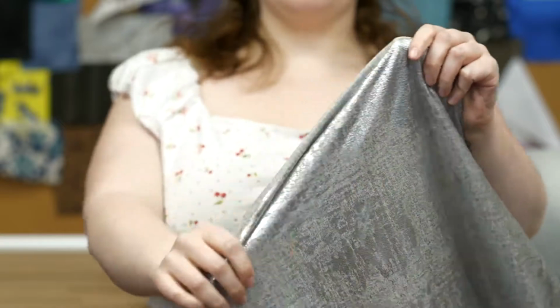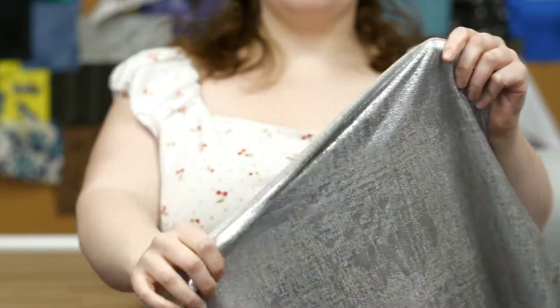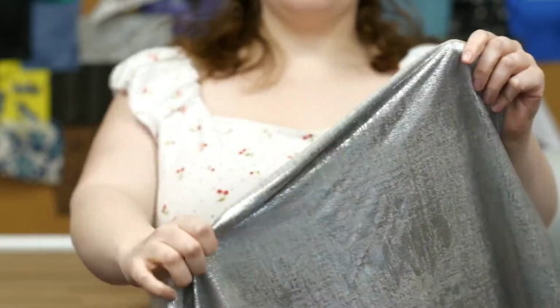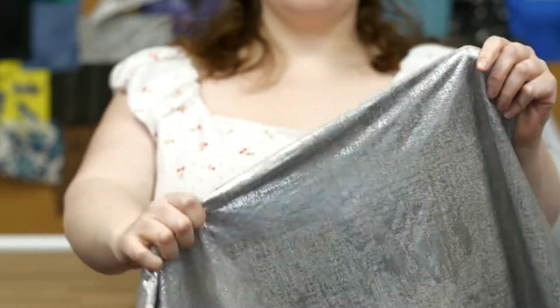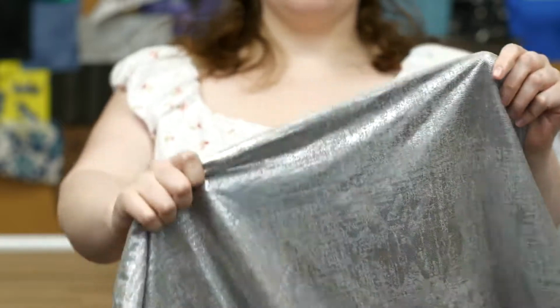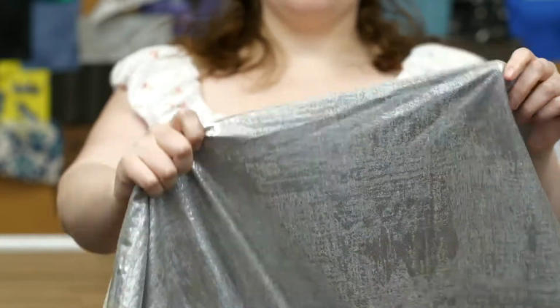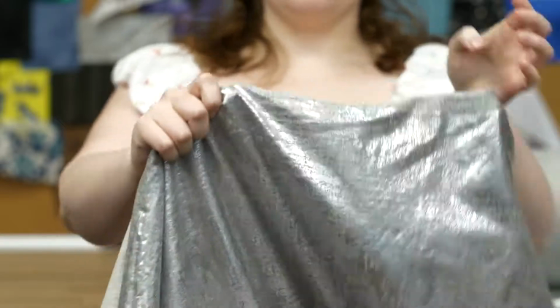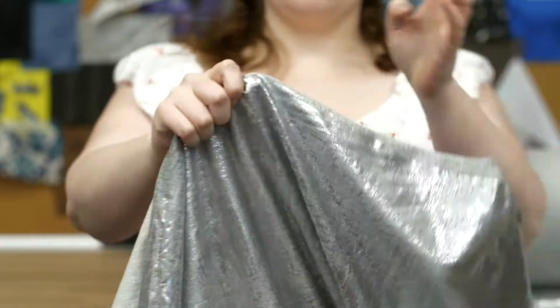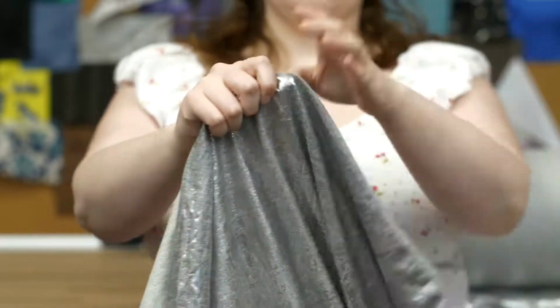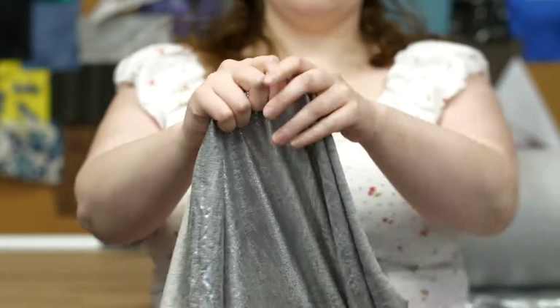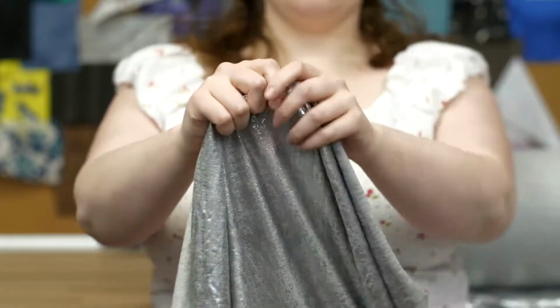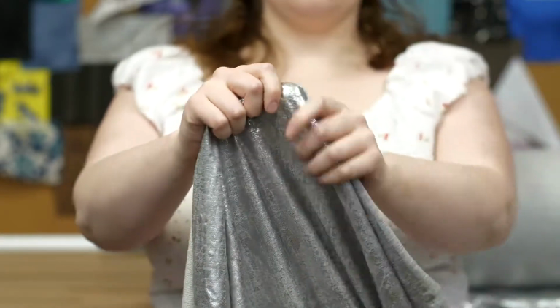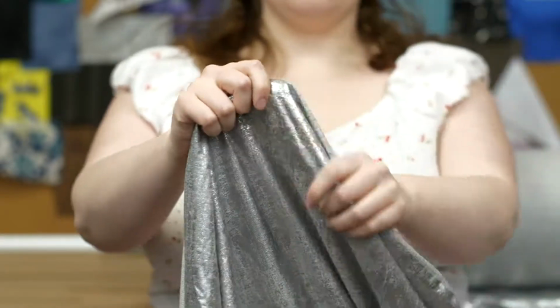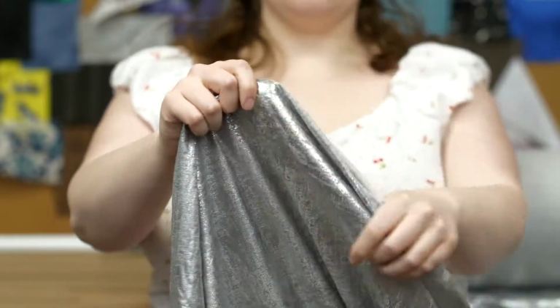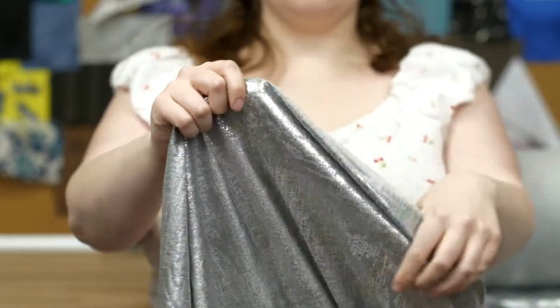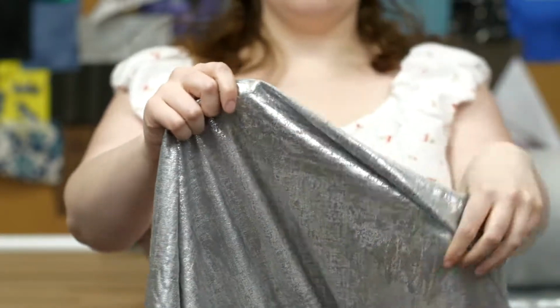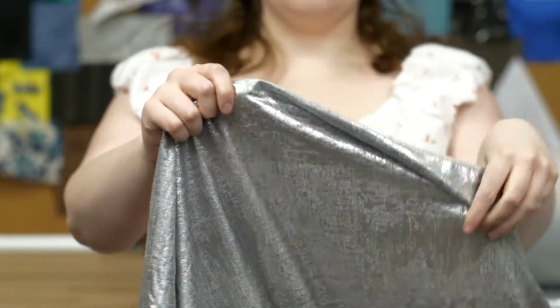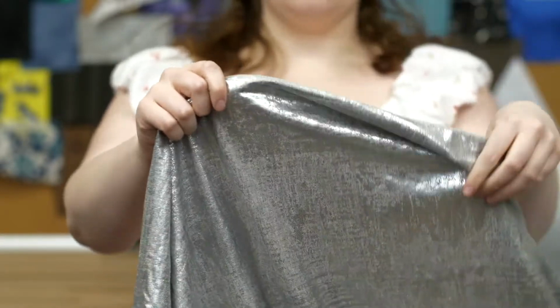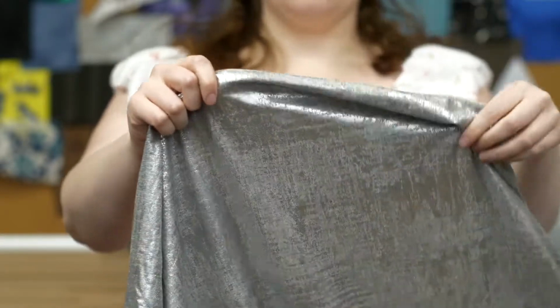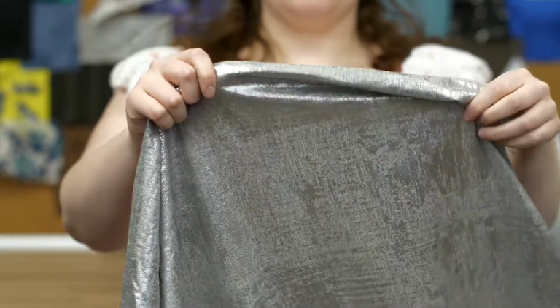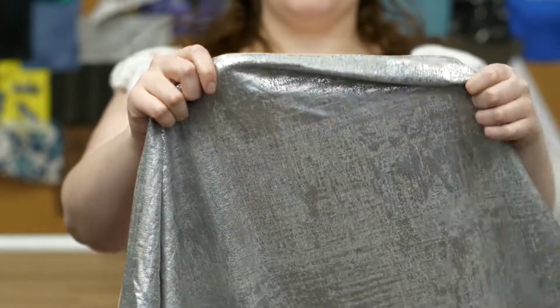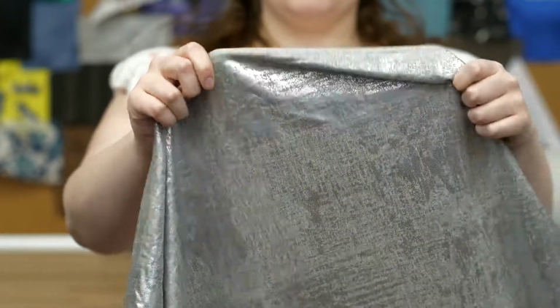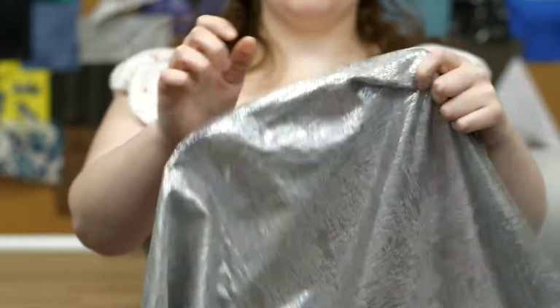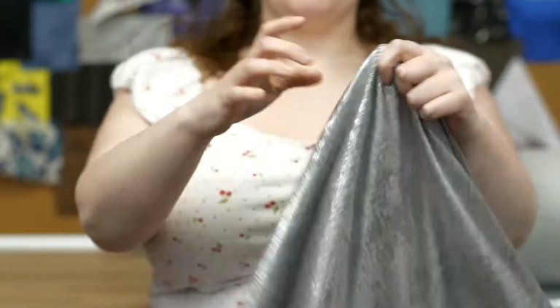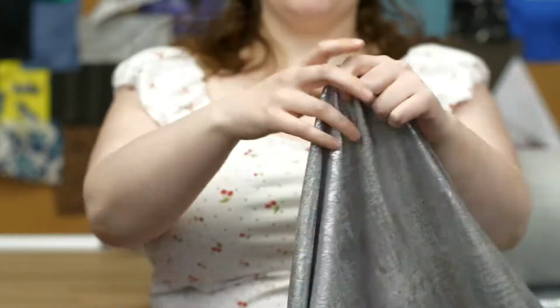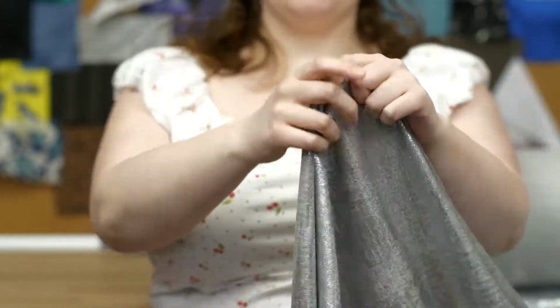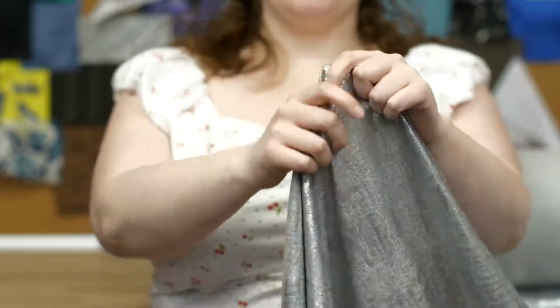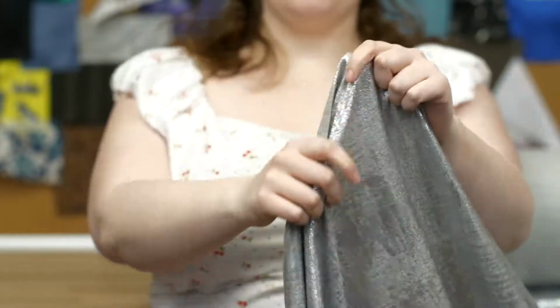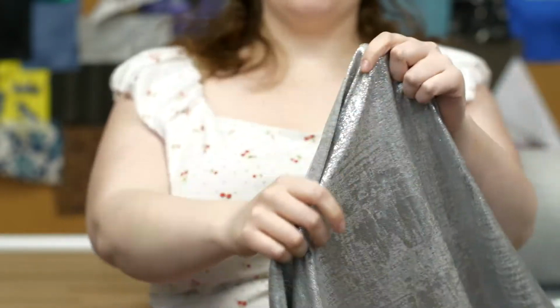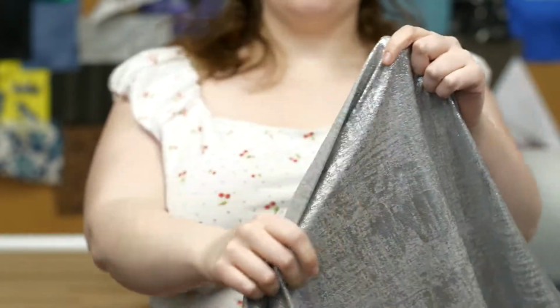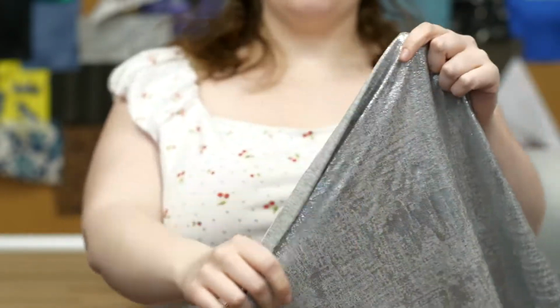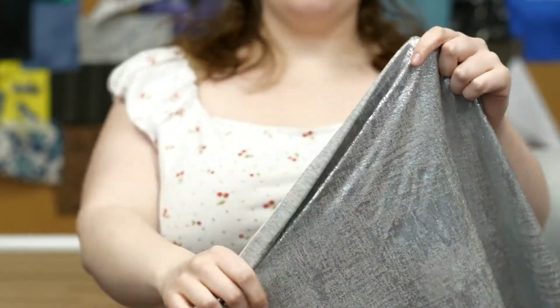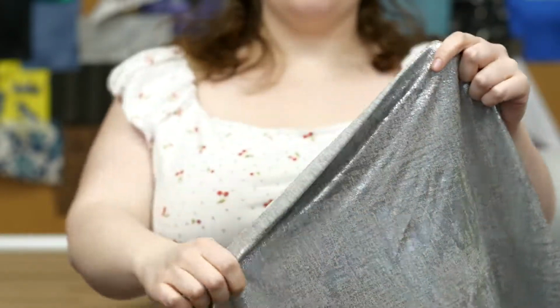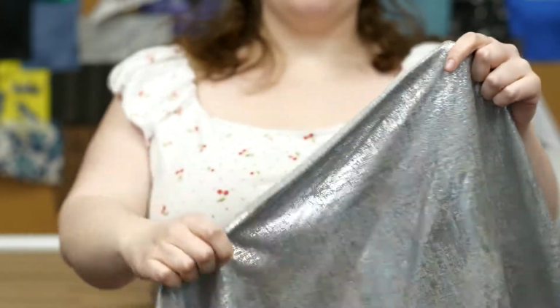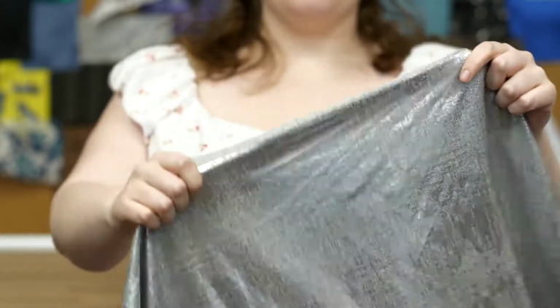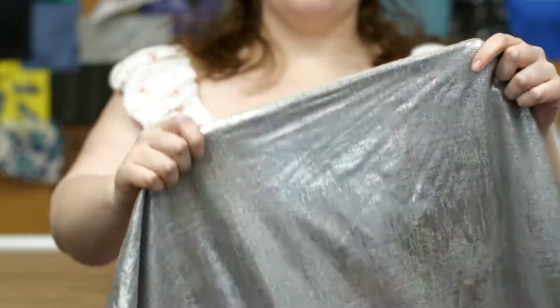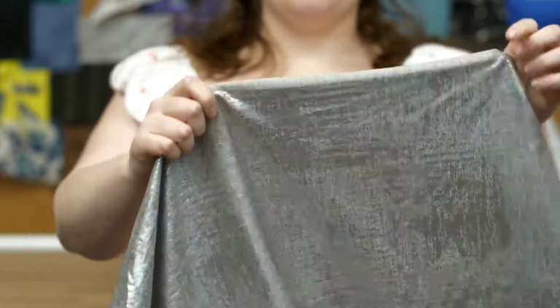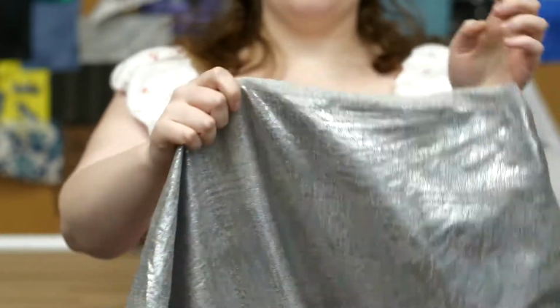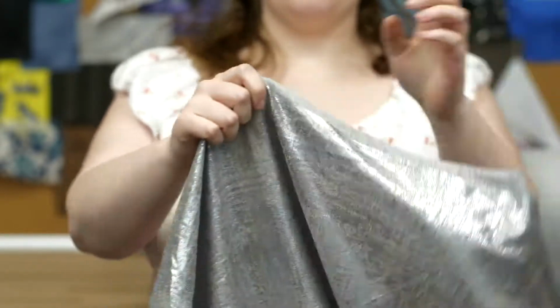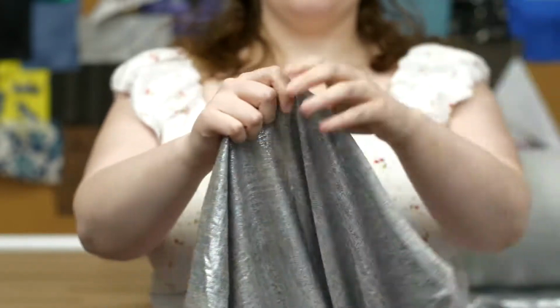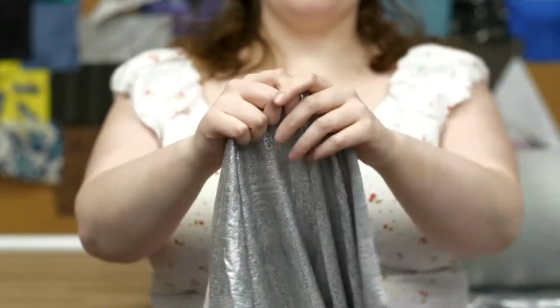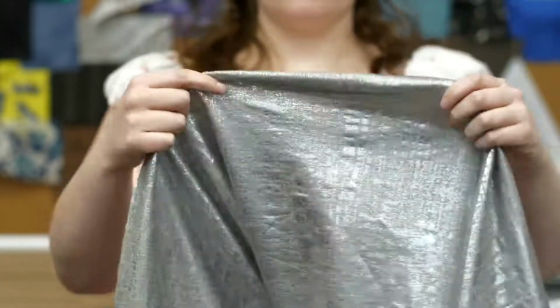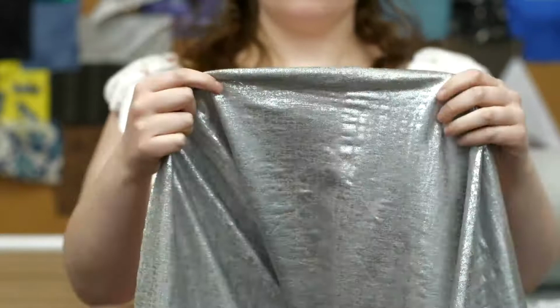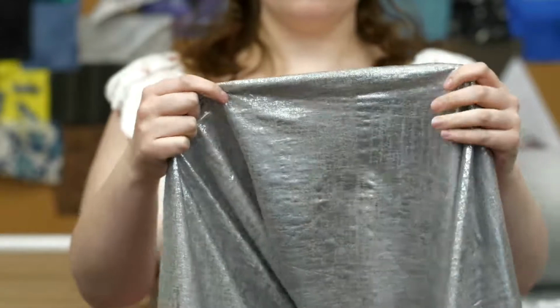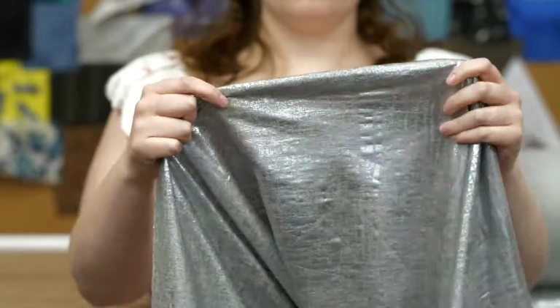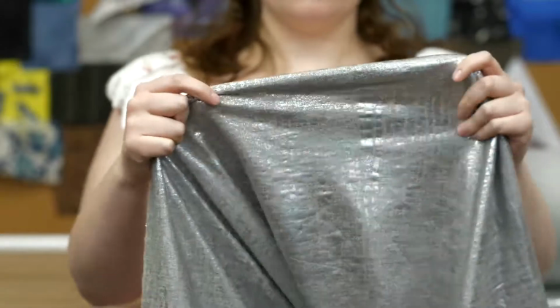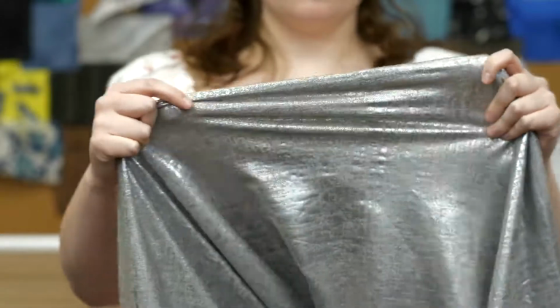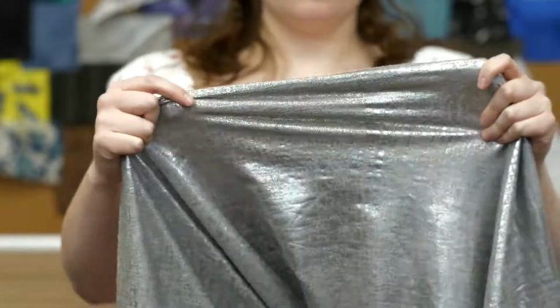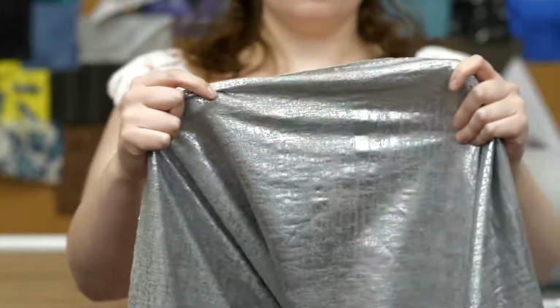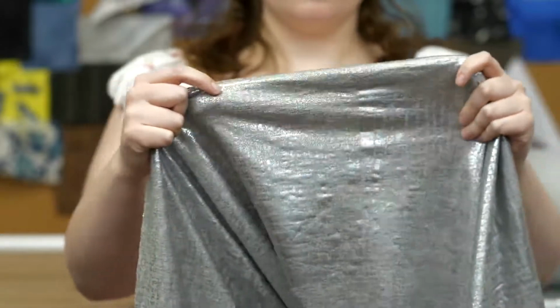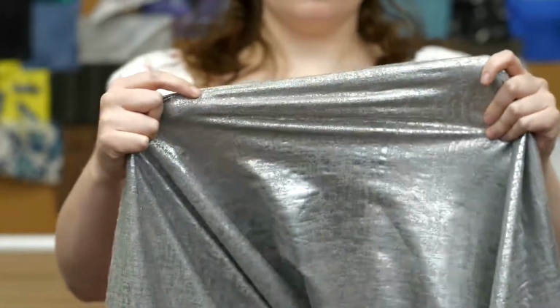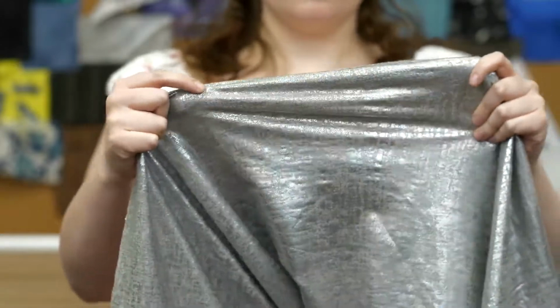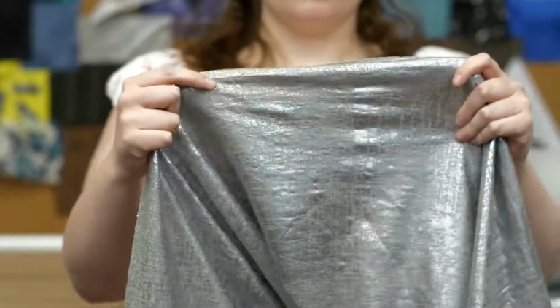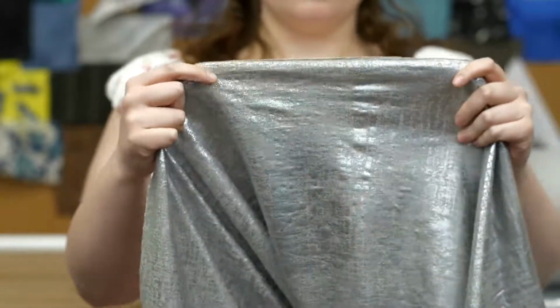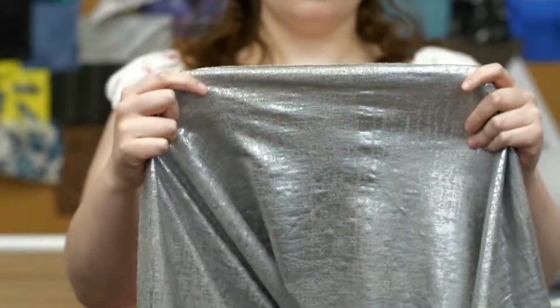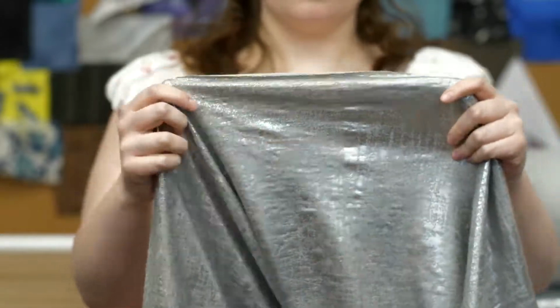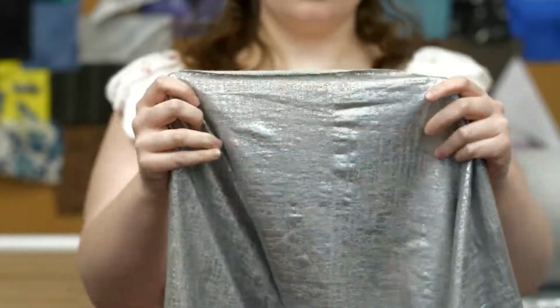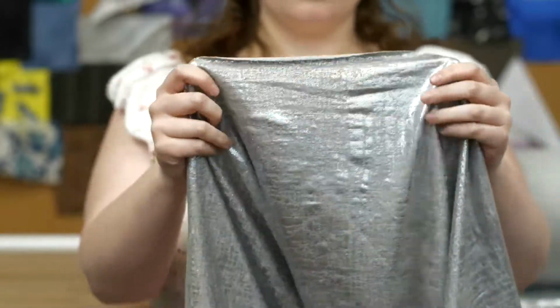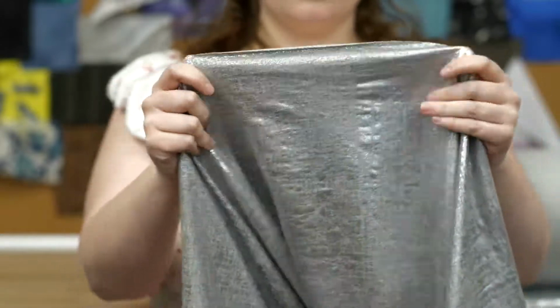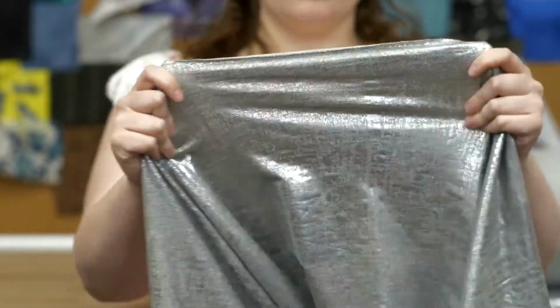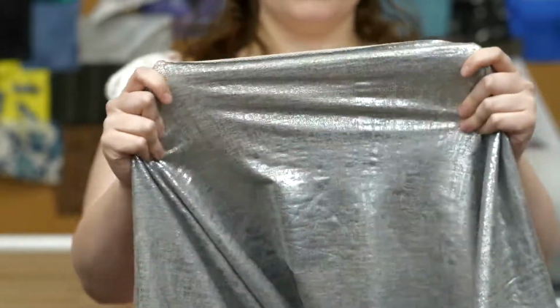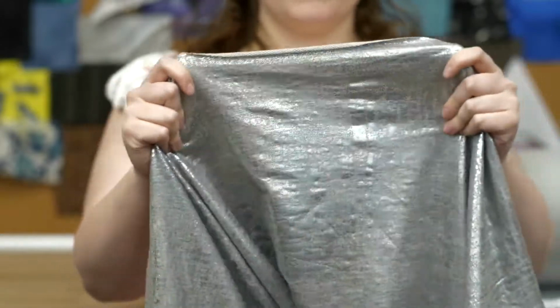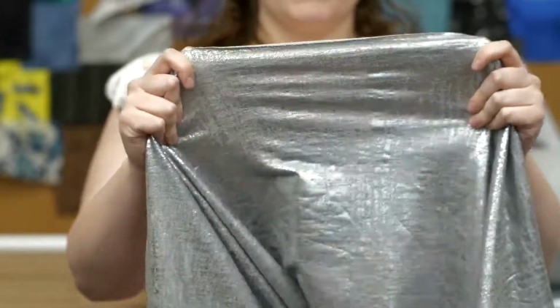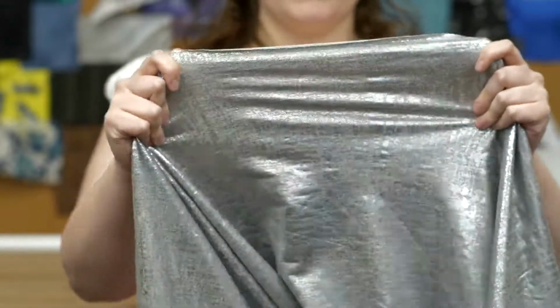This product is 10.56 ounces per yard with a 58 to 60 inch width. It has a soft textured hand and weft stretch, though it is slightly sheer.